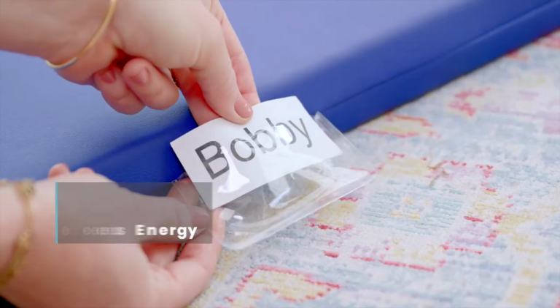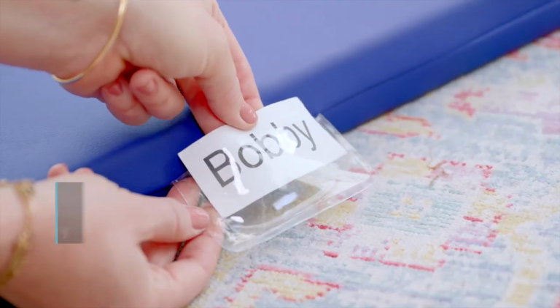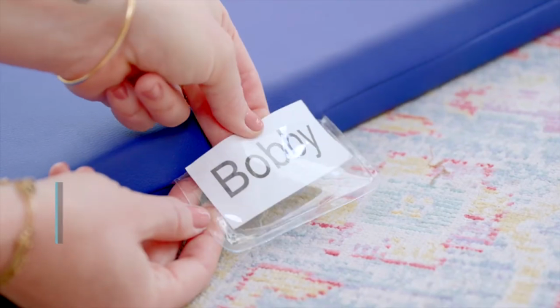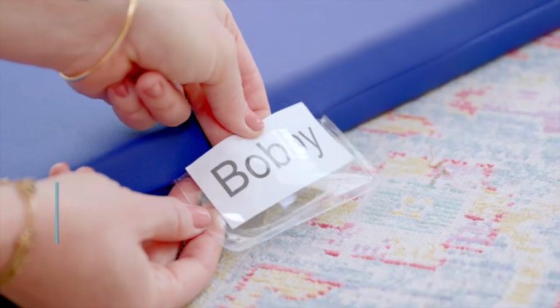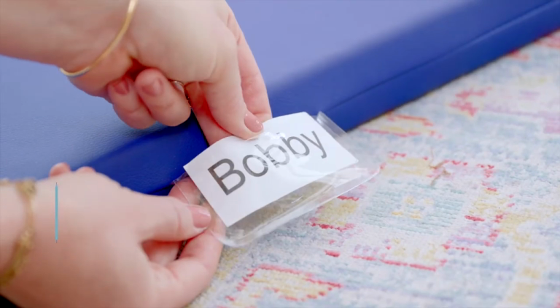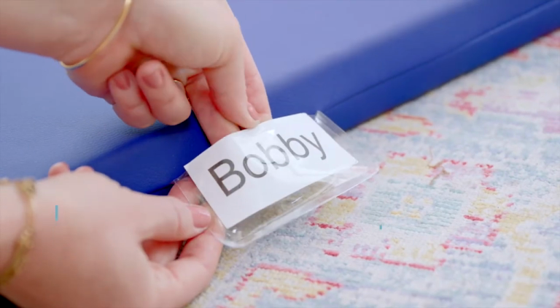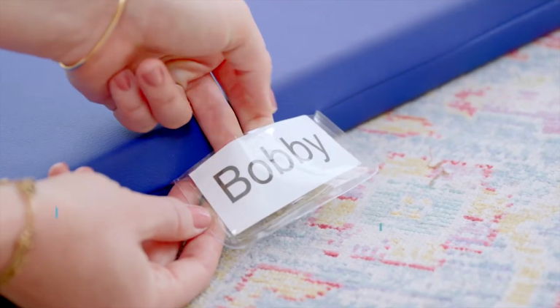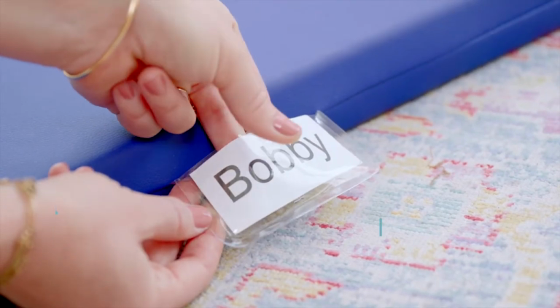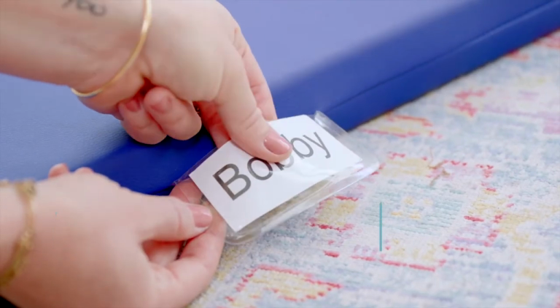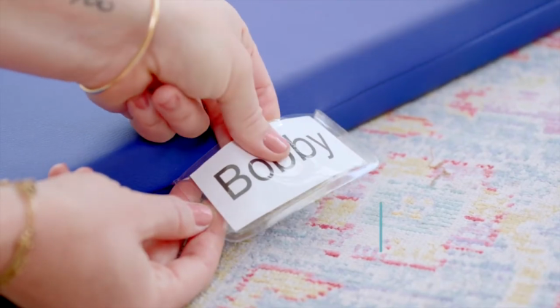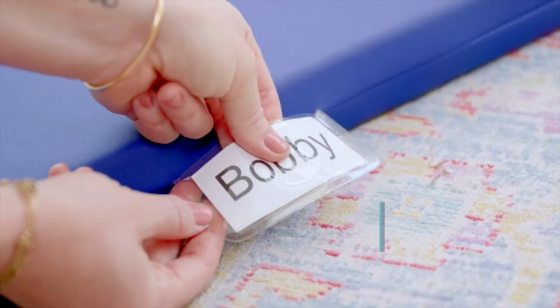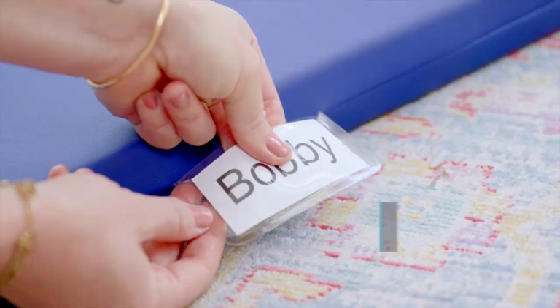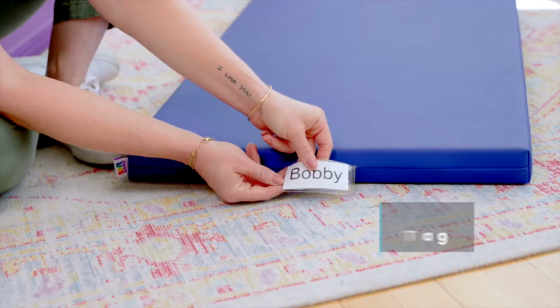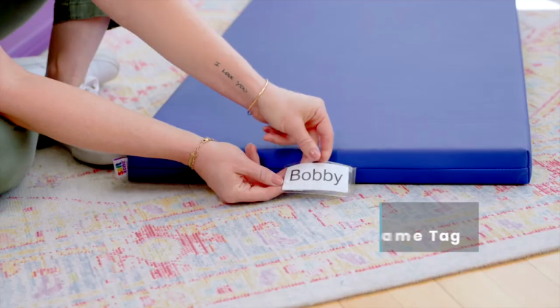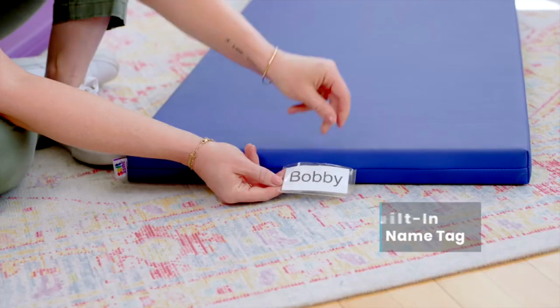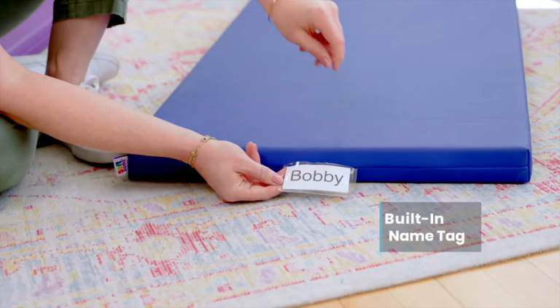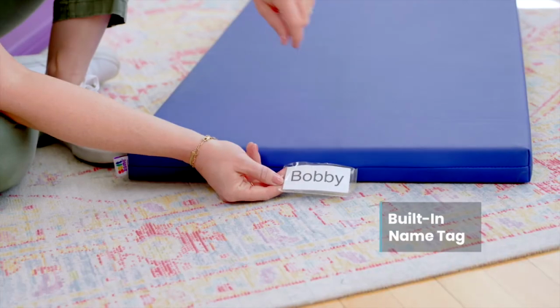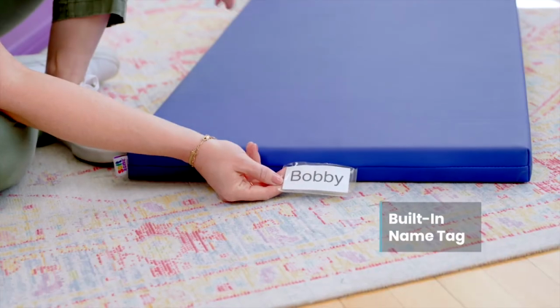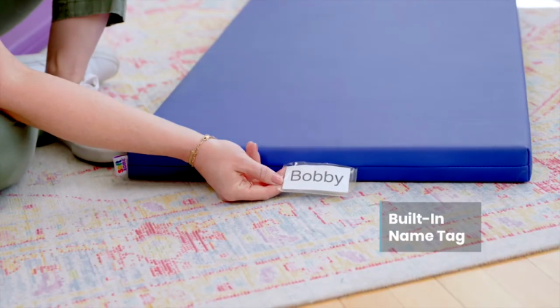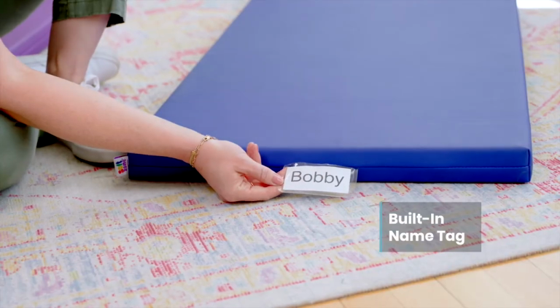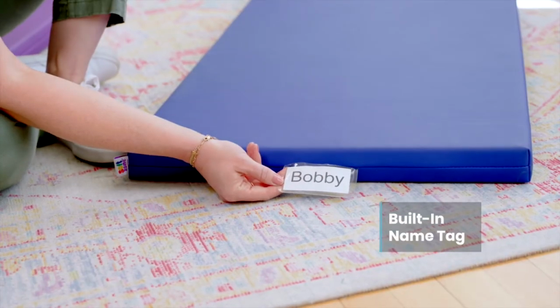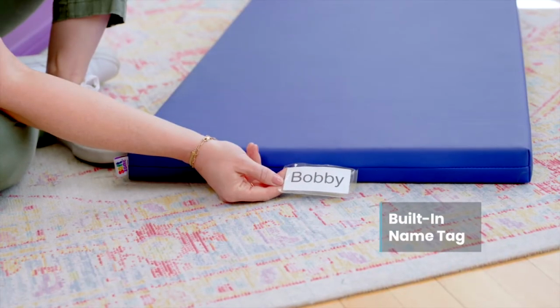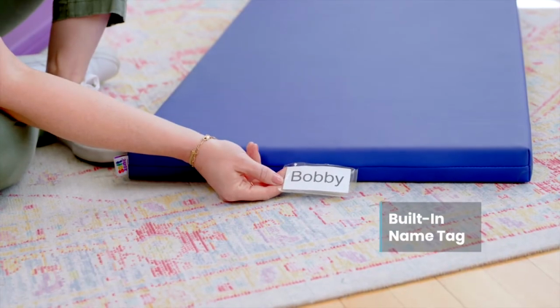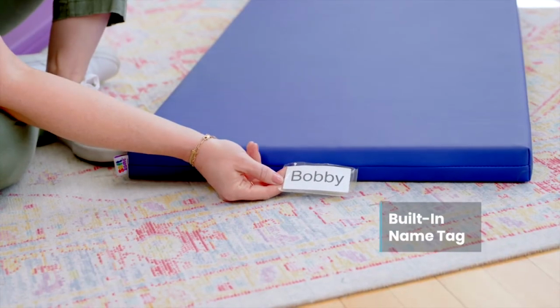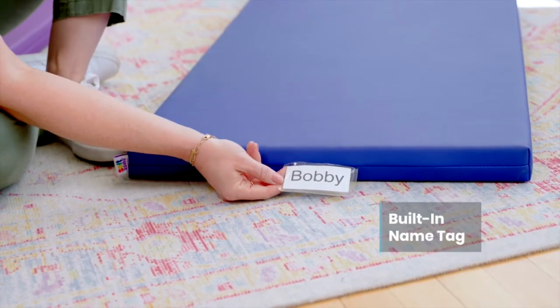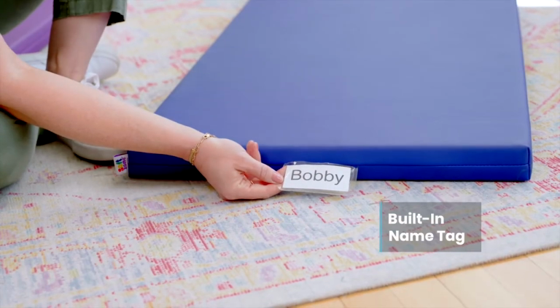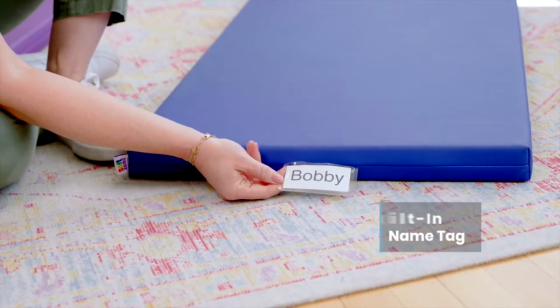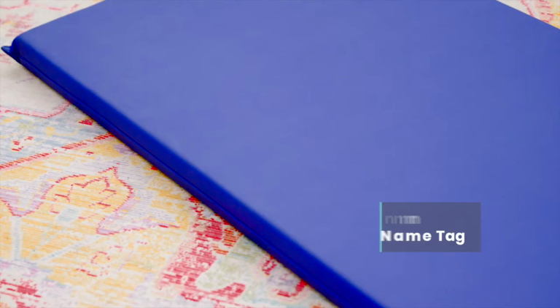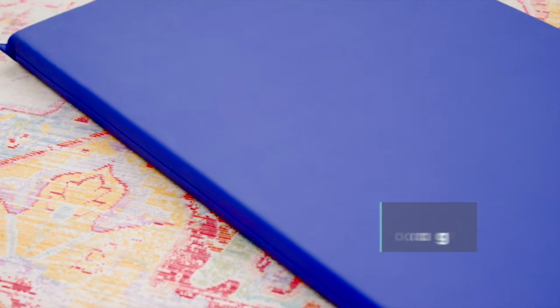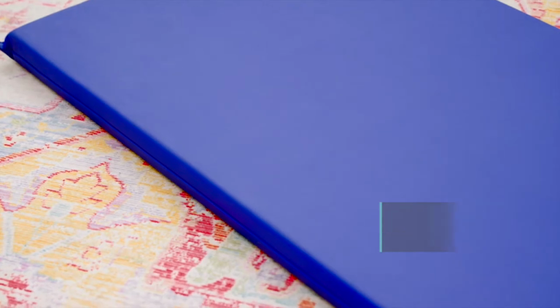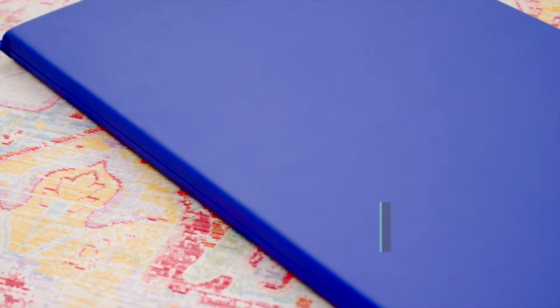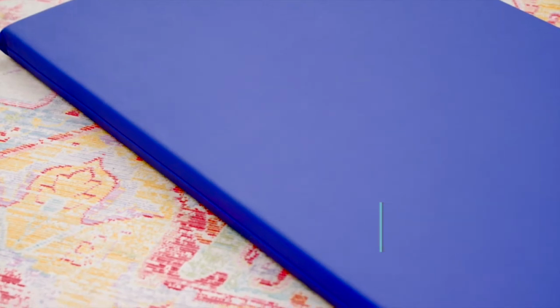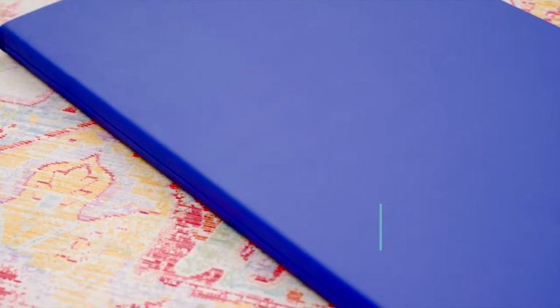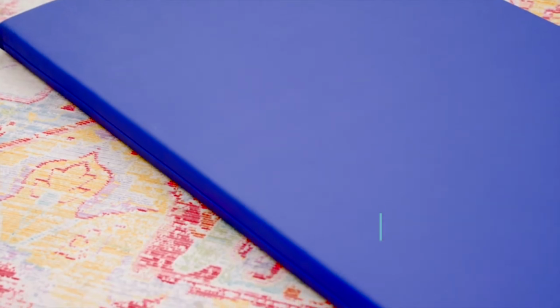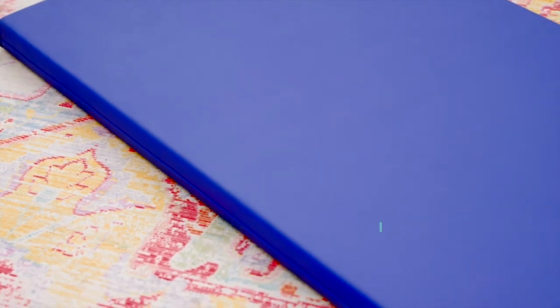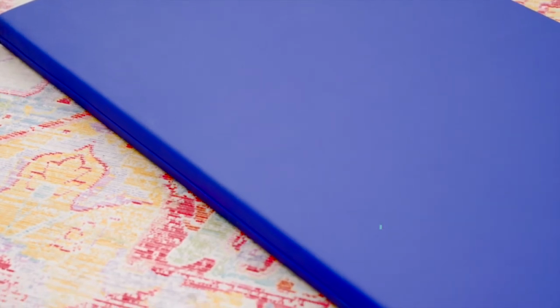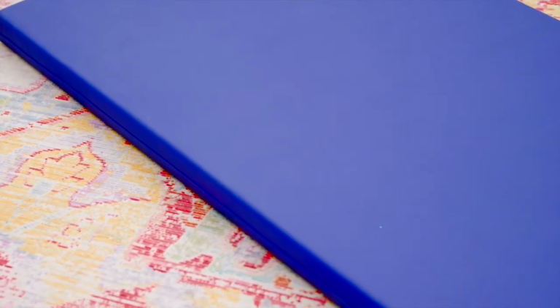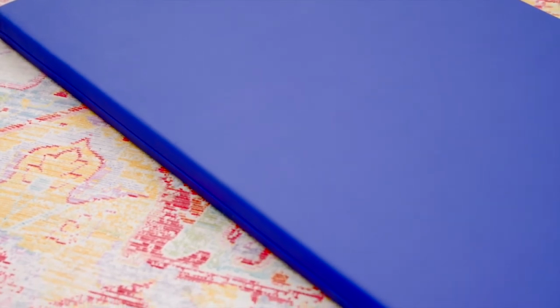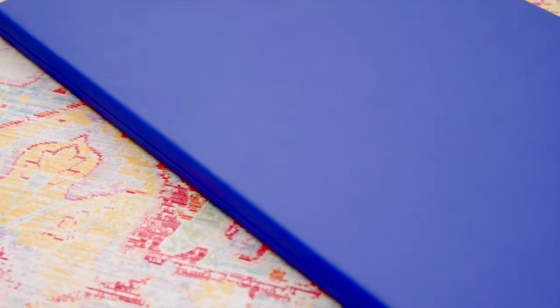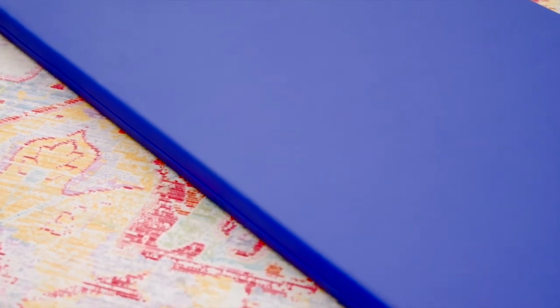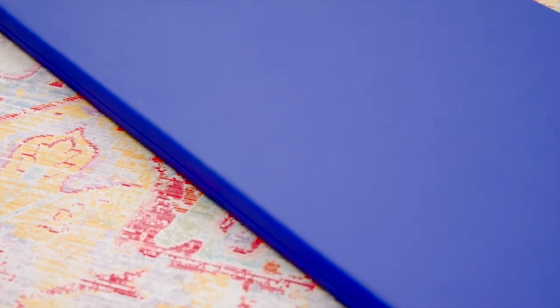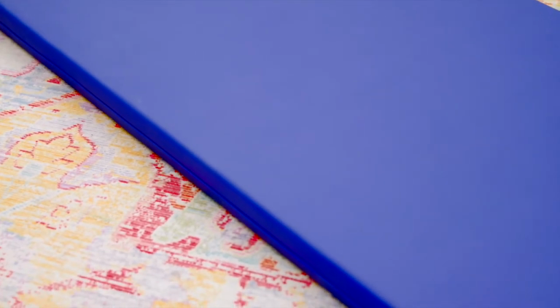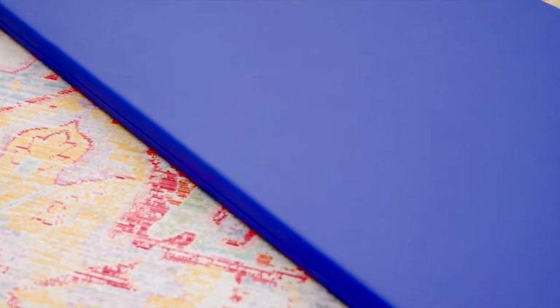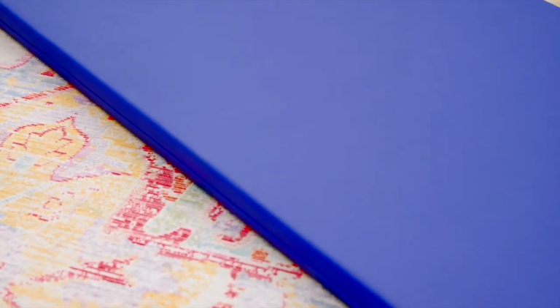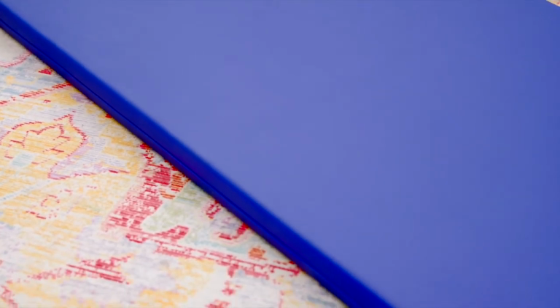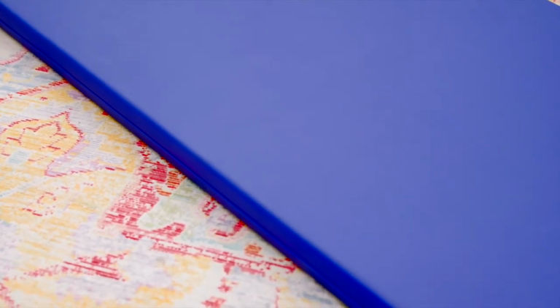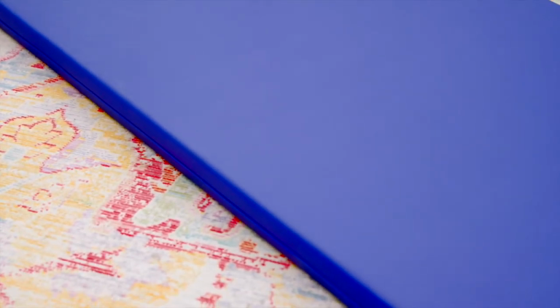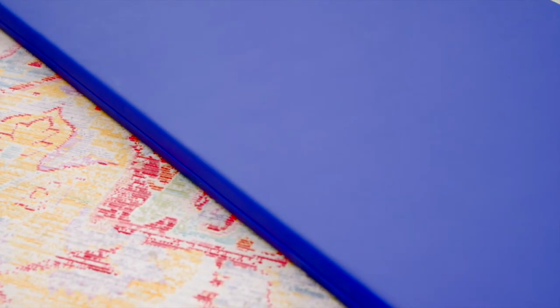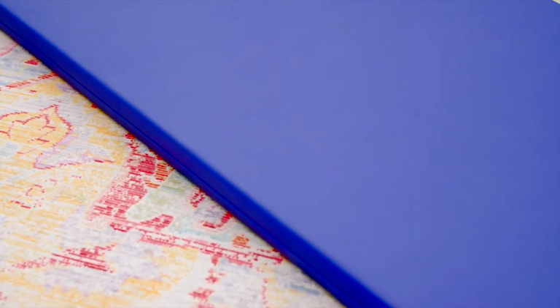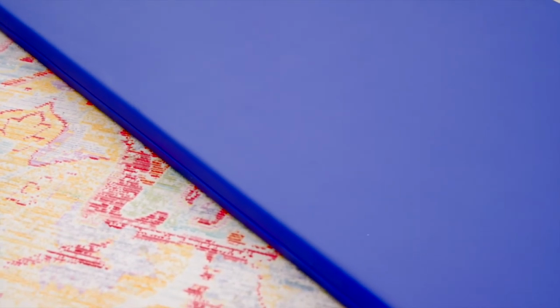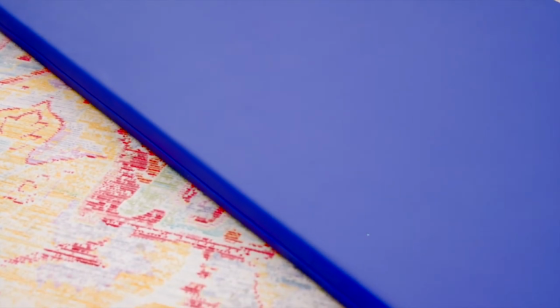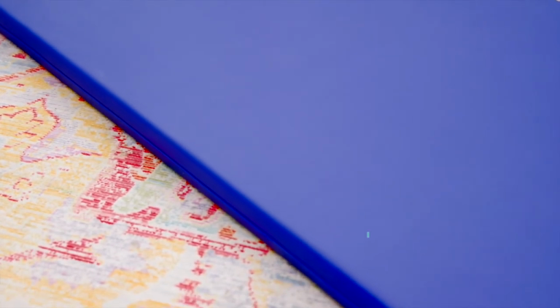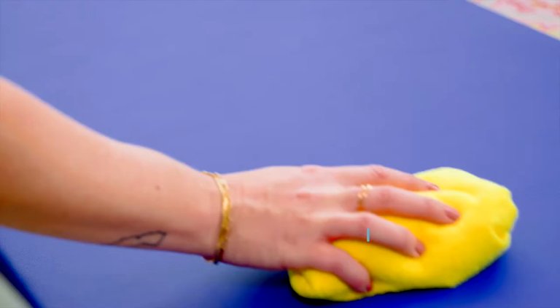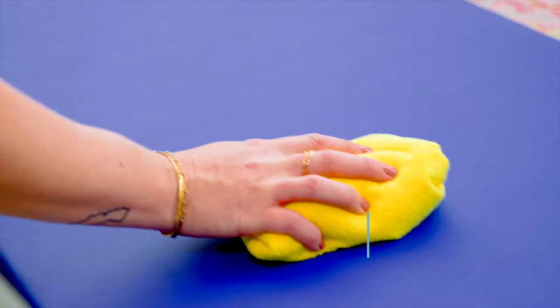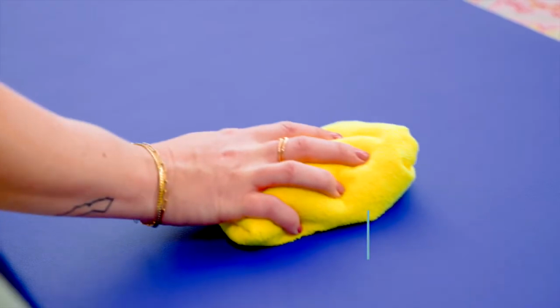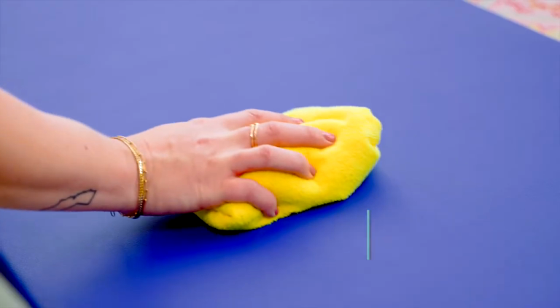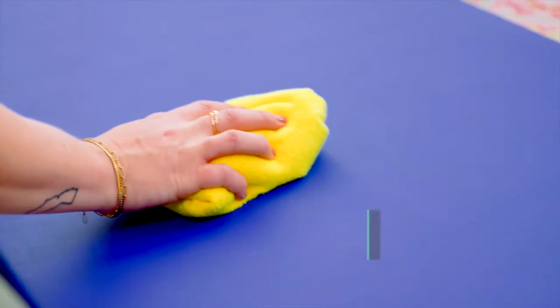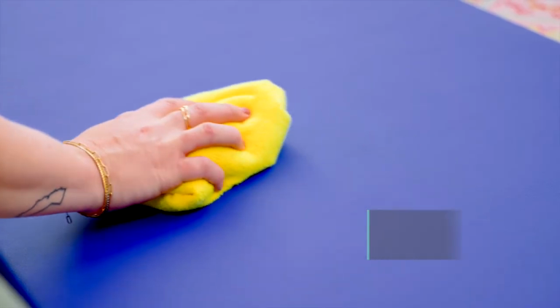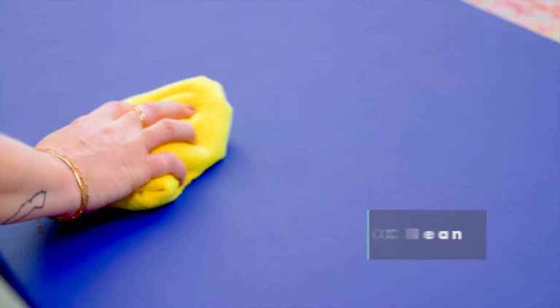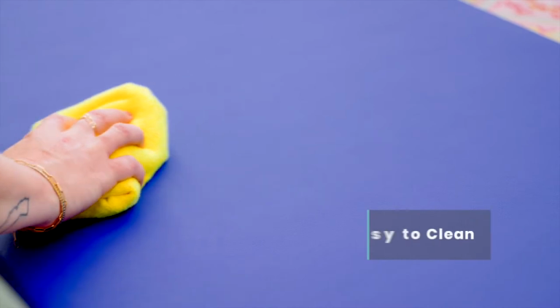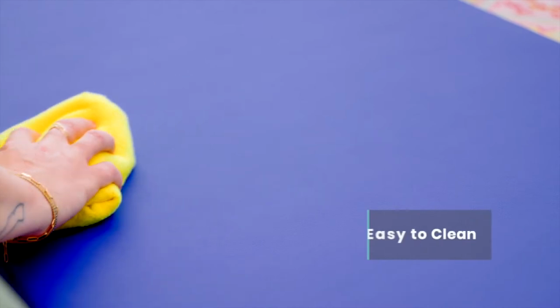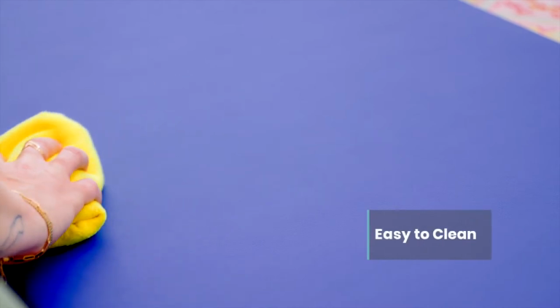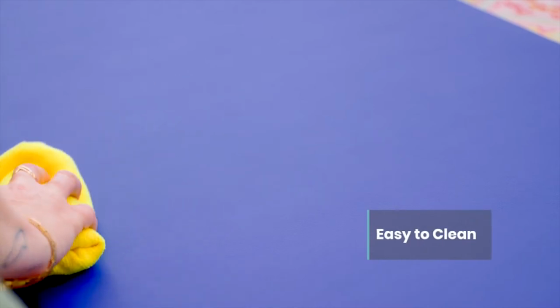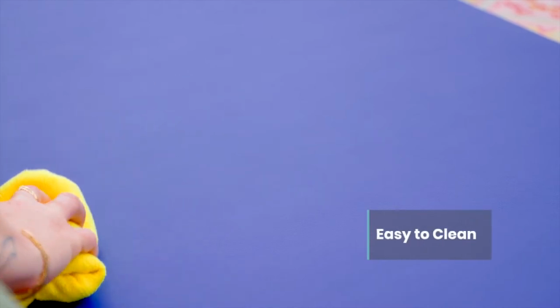Each mat includes a built-in name tag to easily identify mats. The soft foam core is covered in a vegan leather that's easy to clean and disinfect.